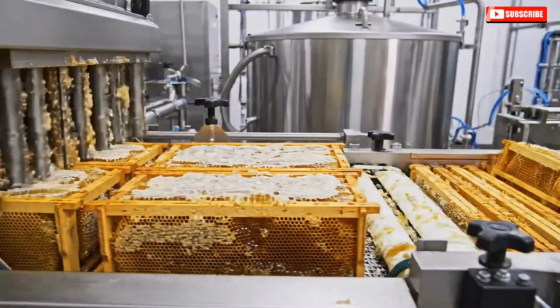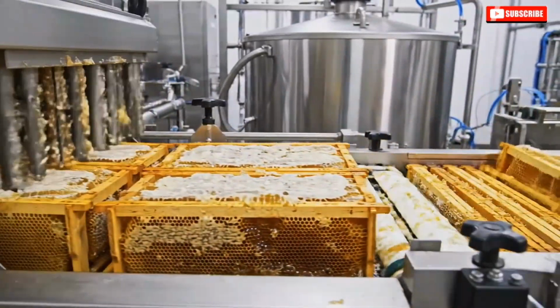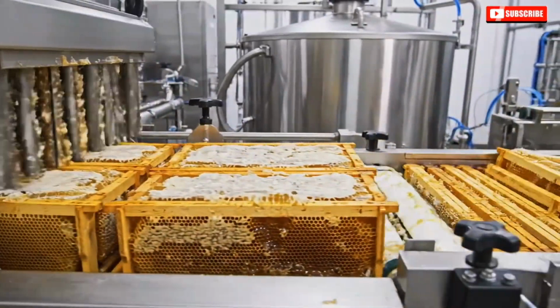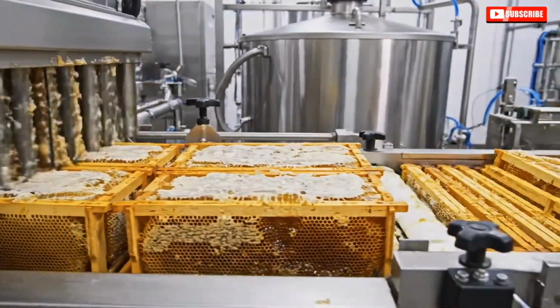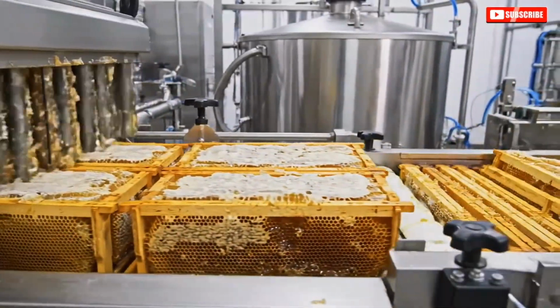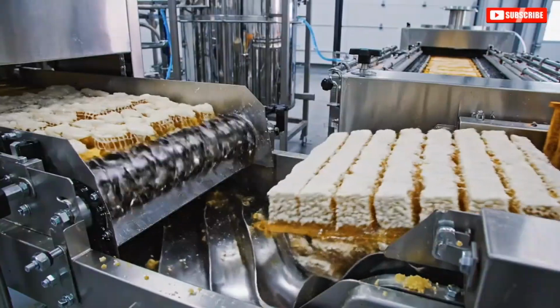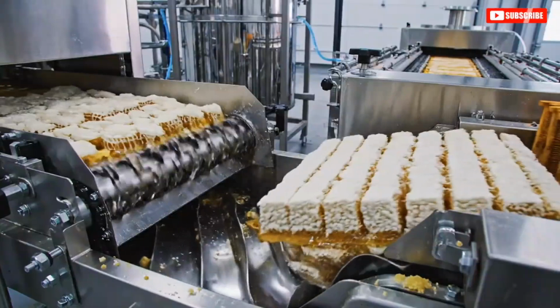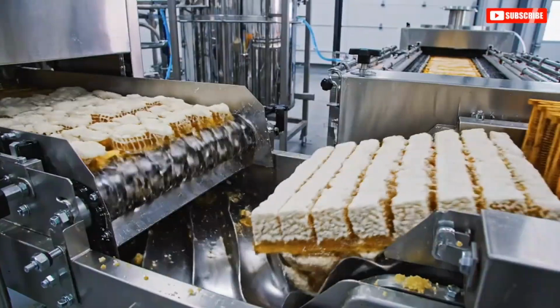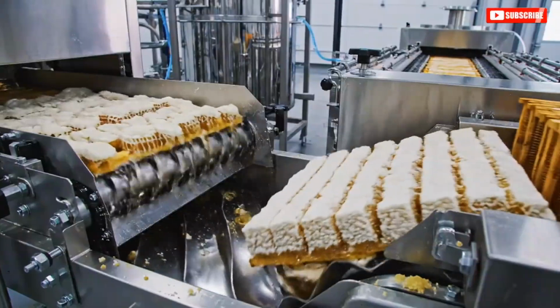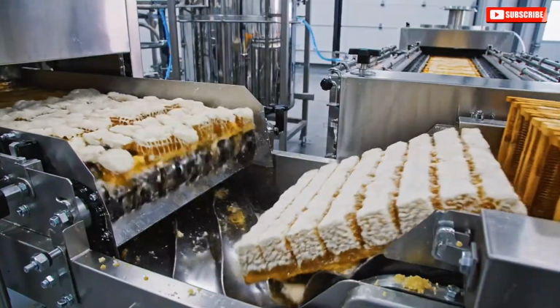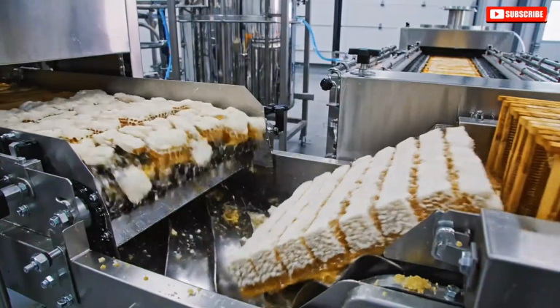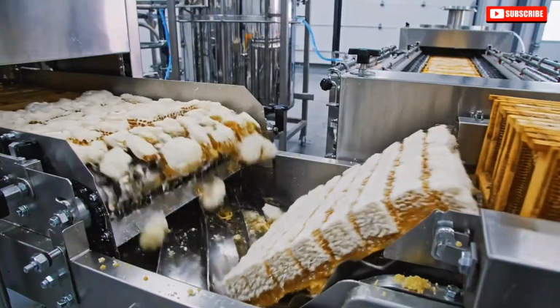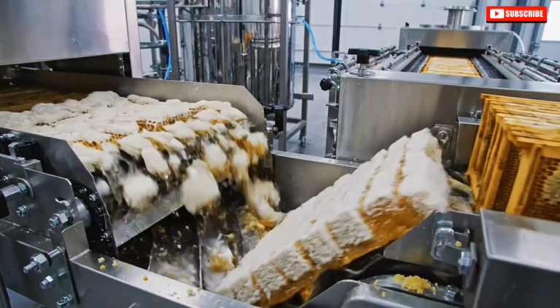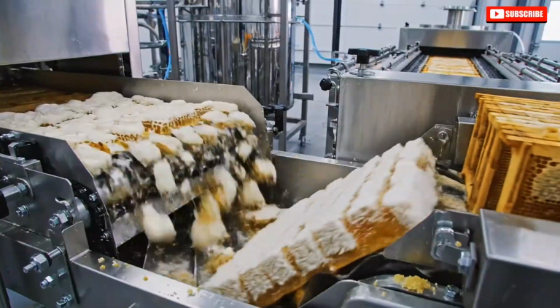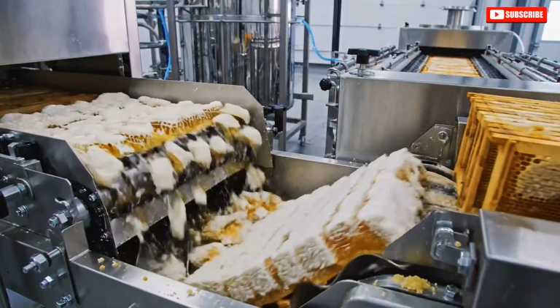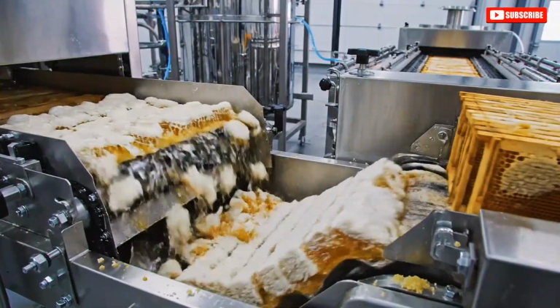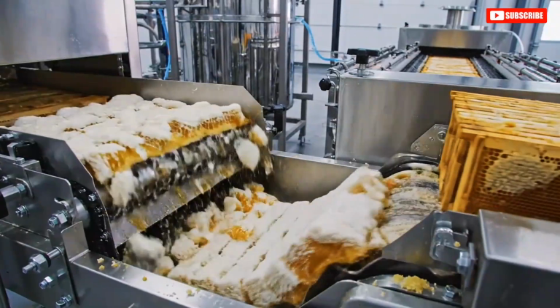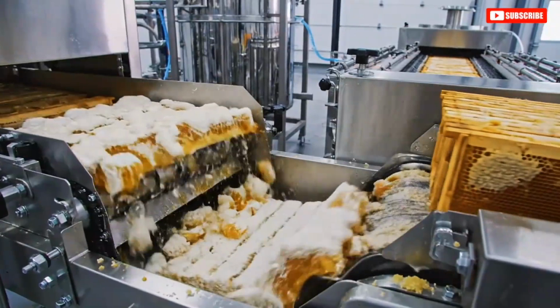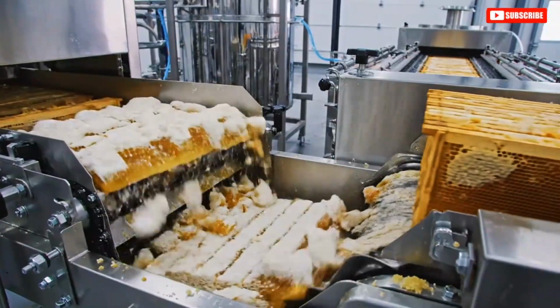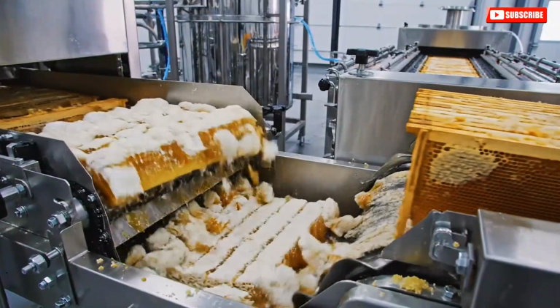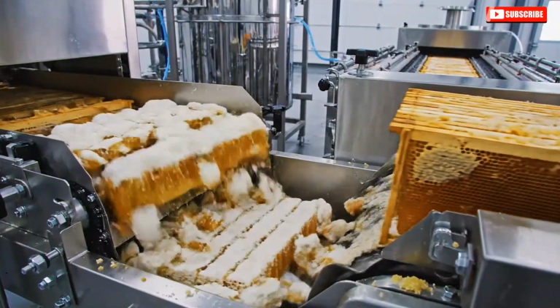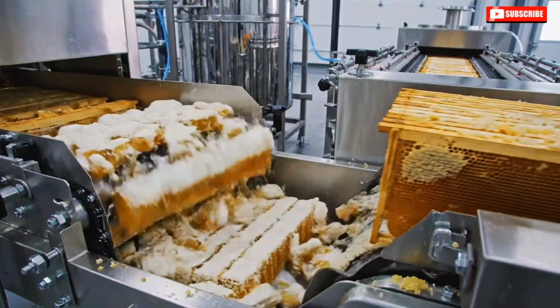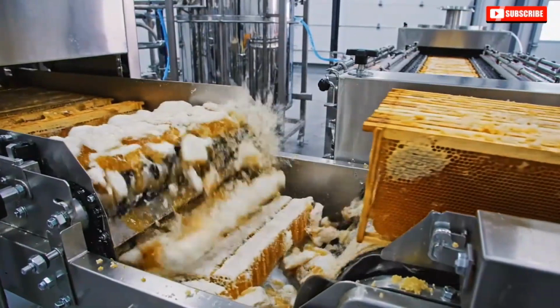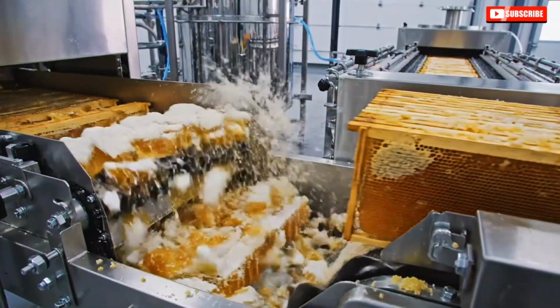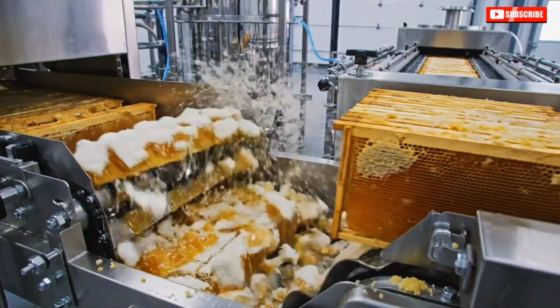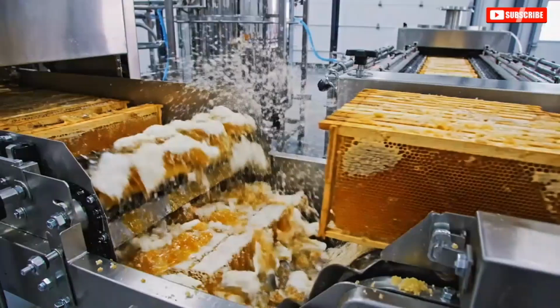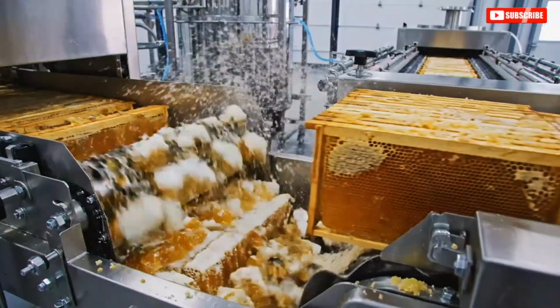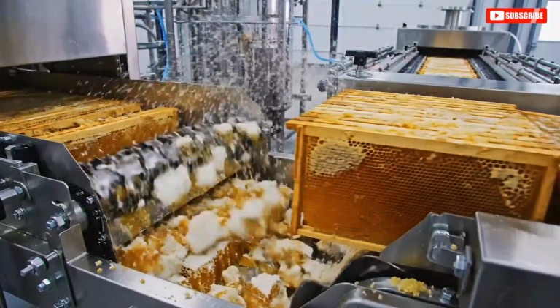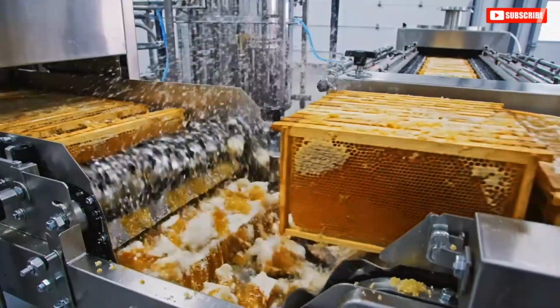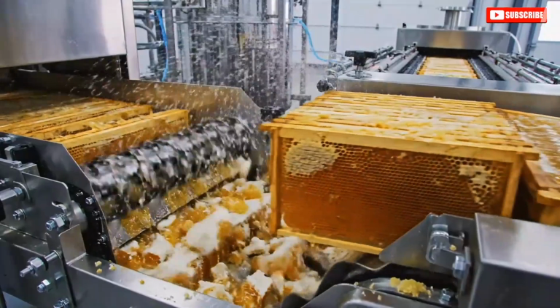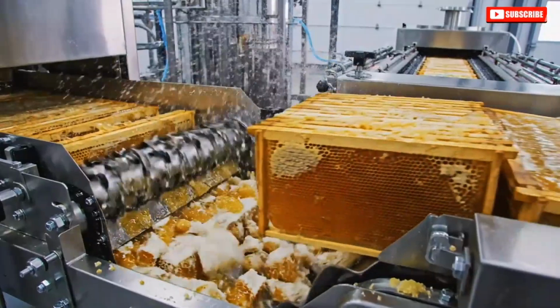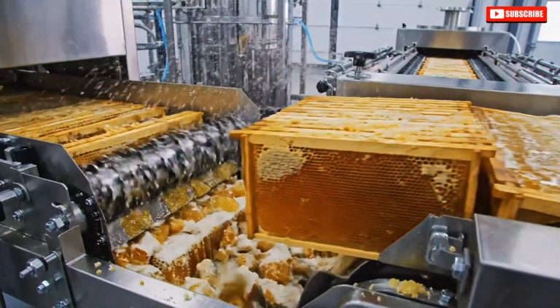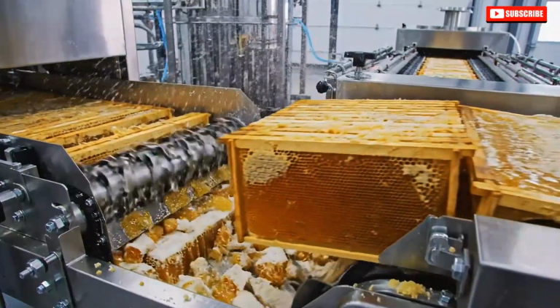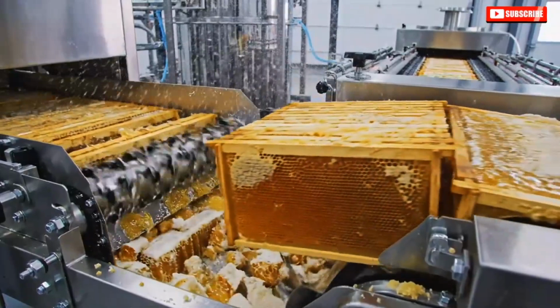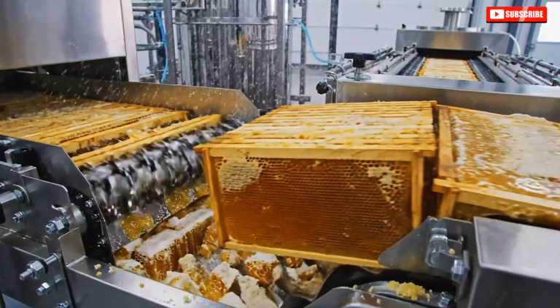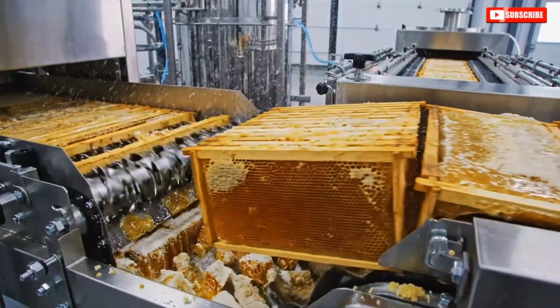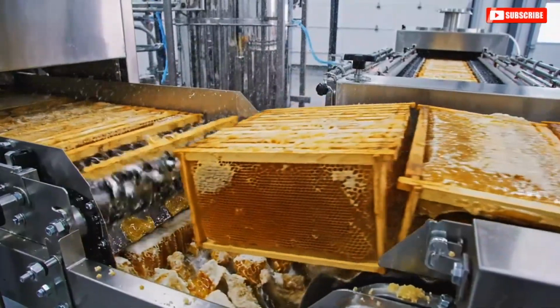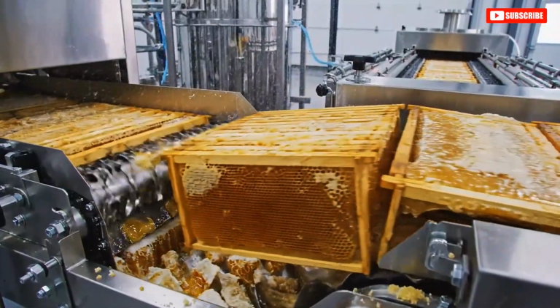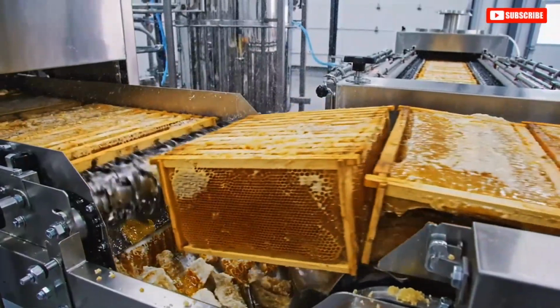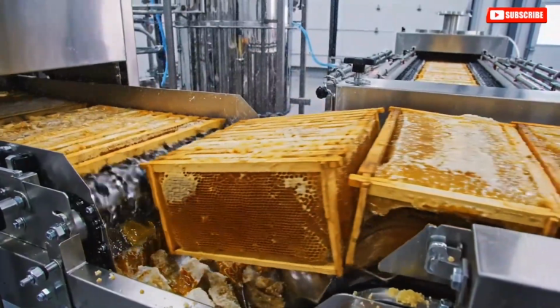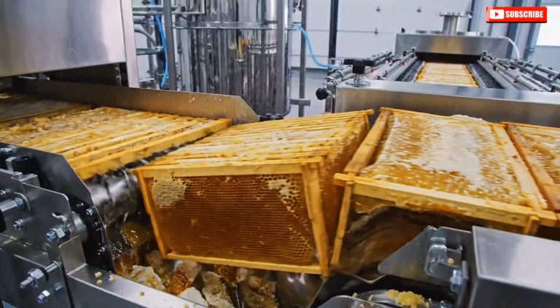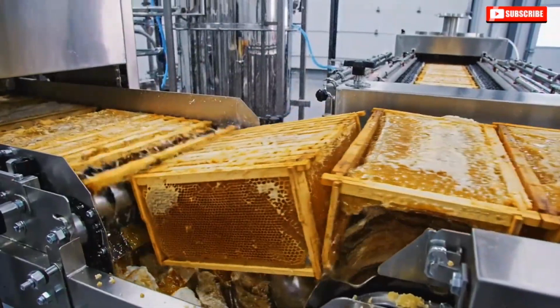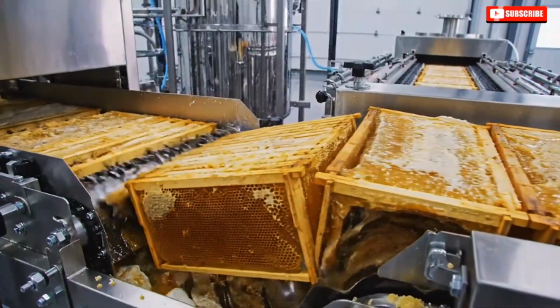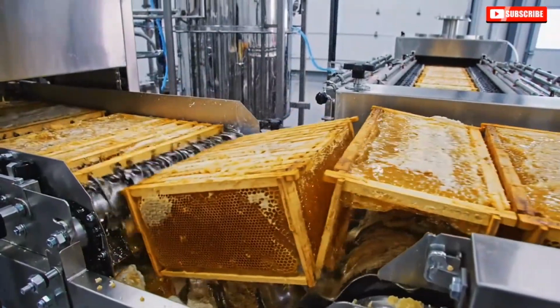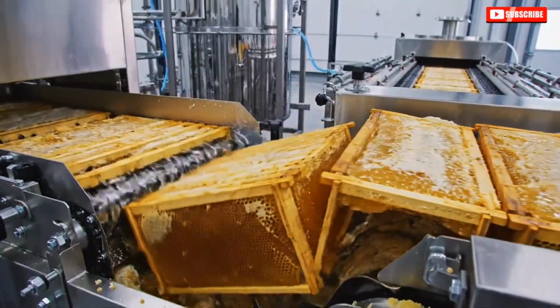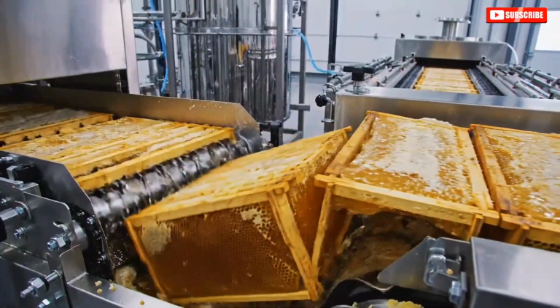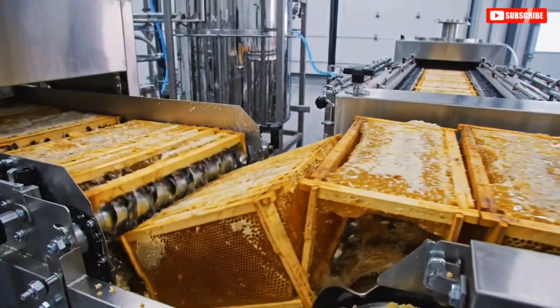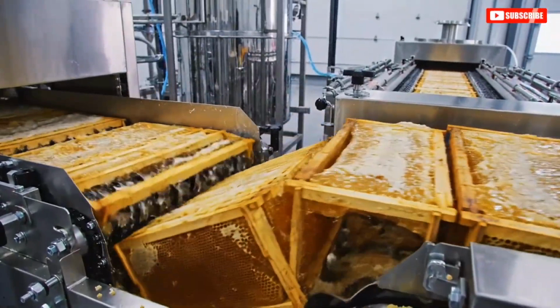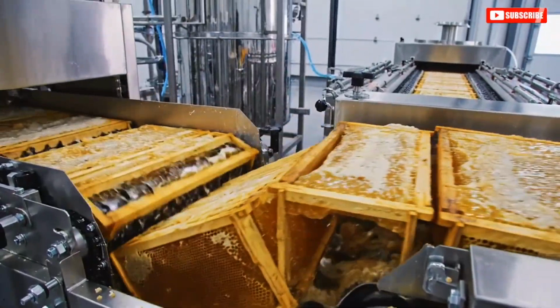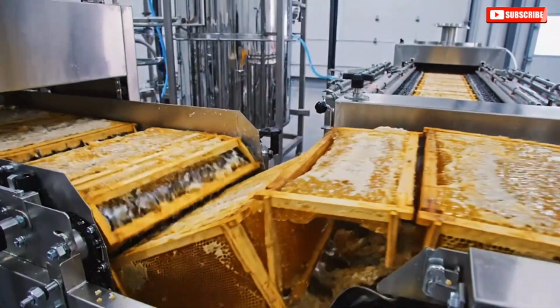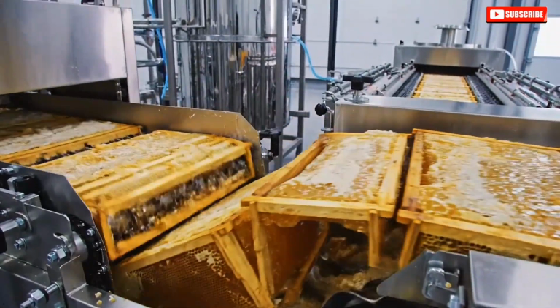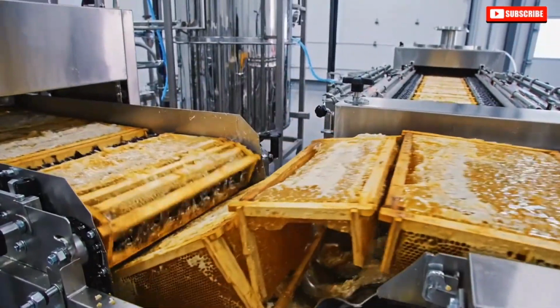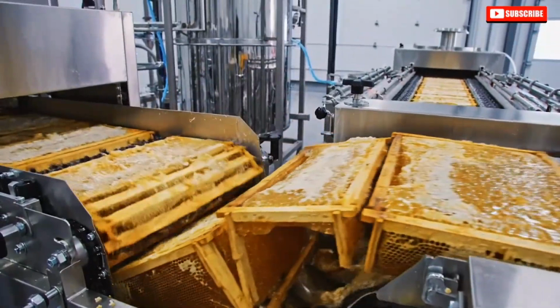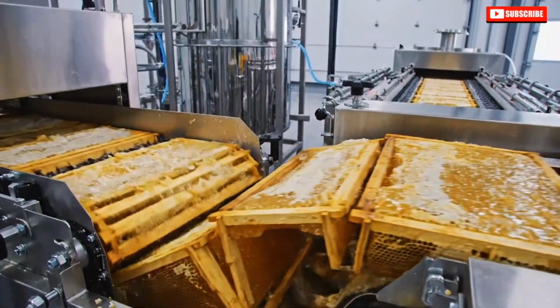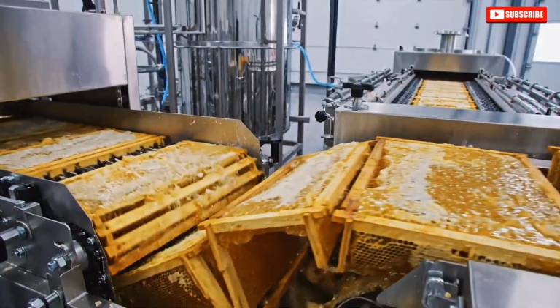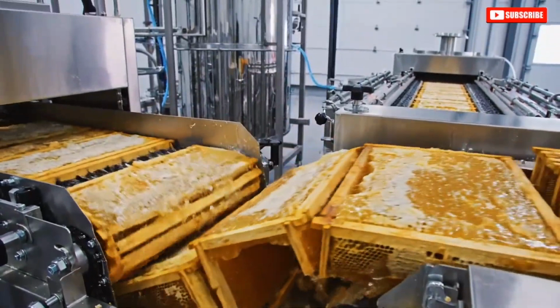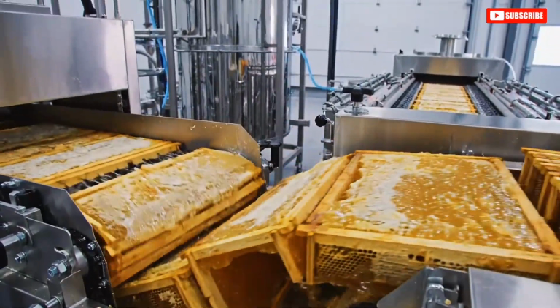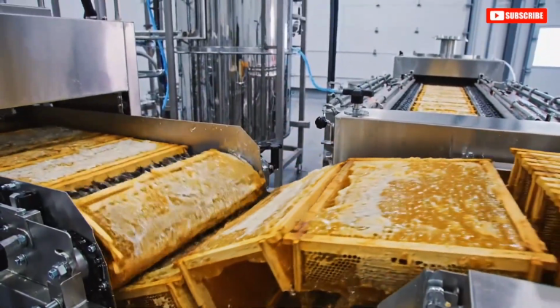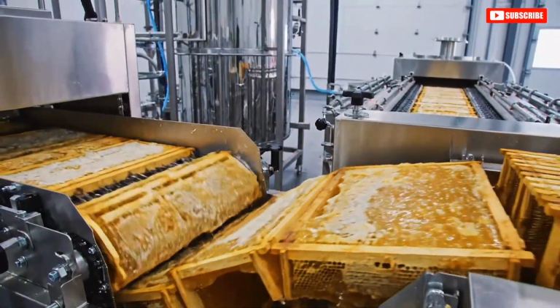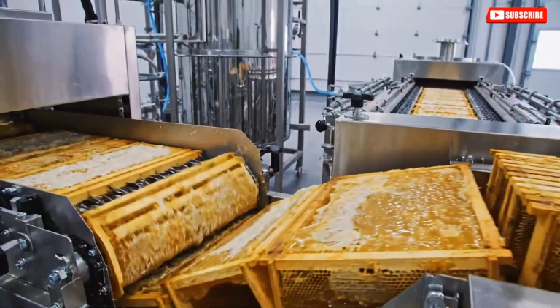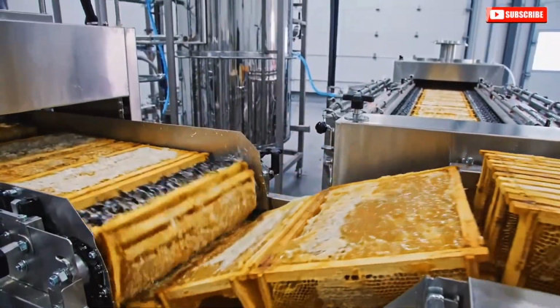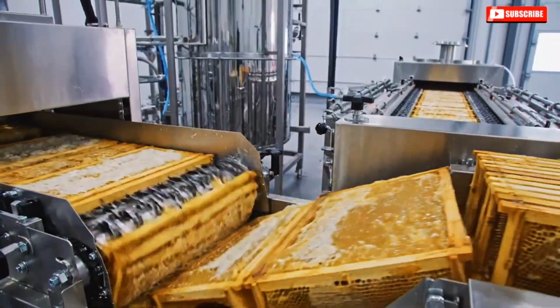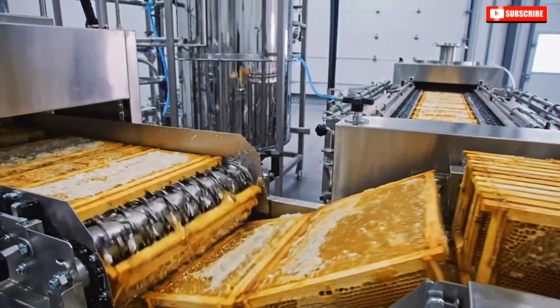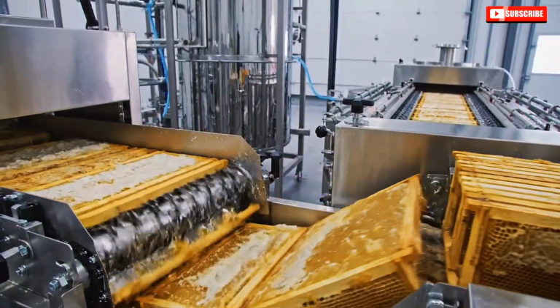Industrial uncapping machines process 1,000 frames per hour, compared to 100 frames by hand.